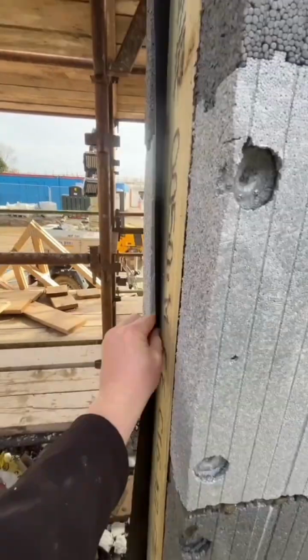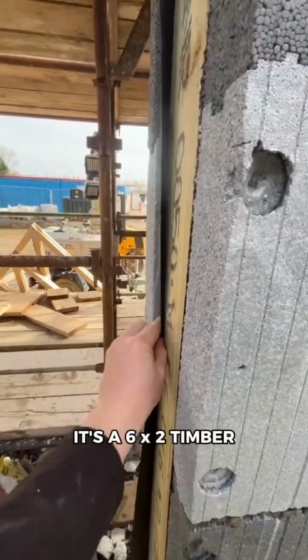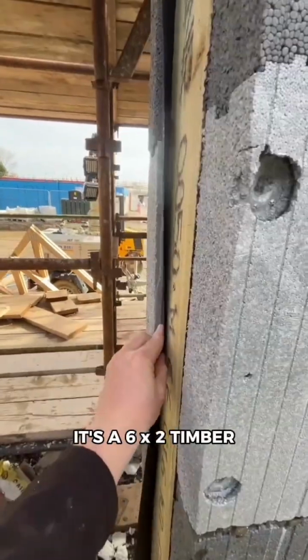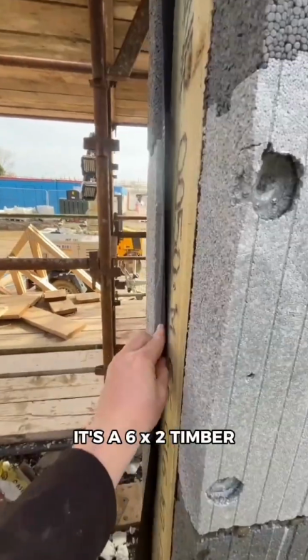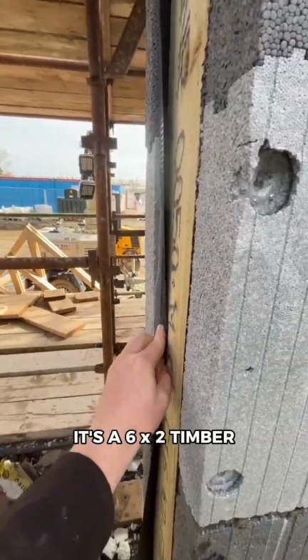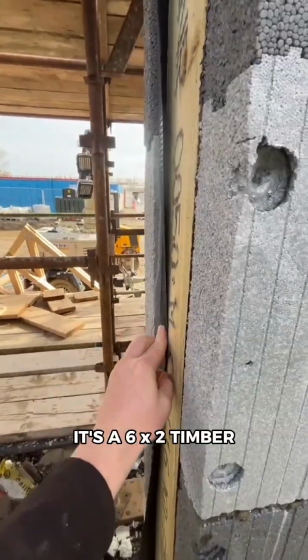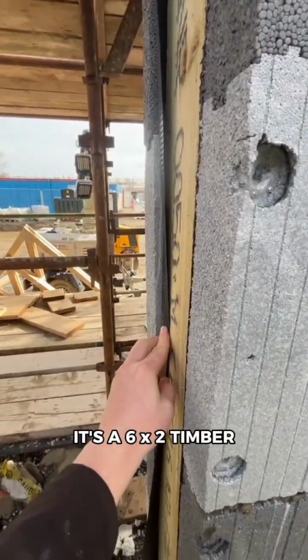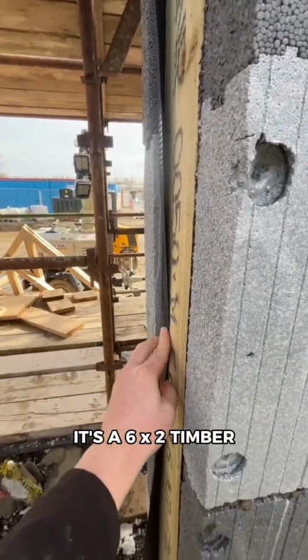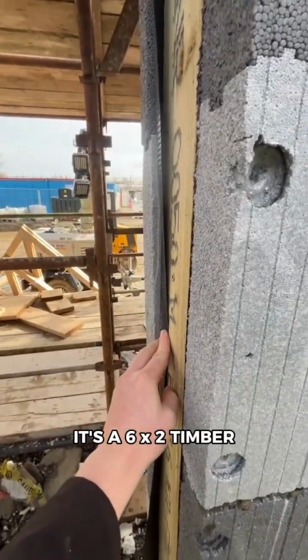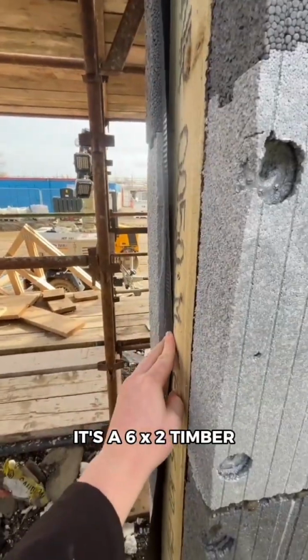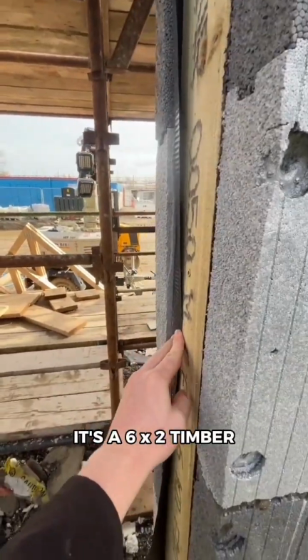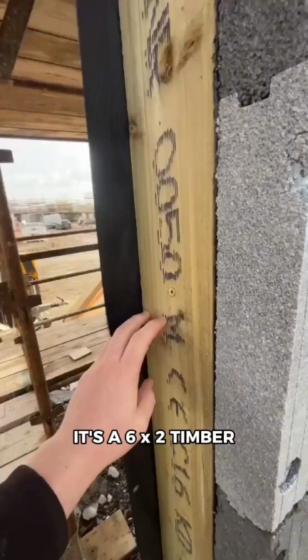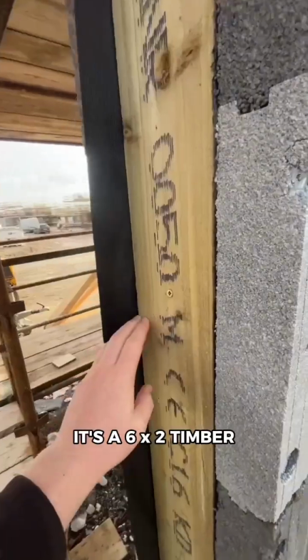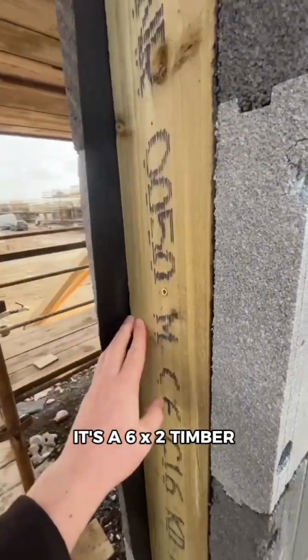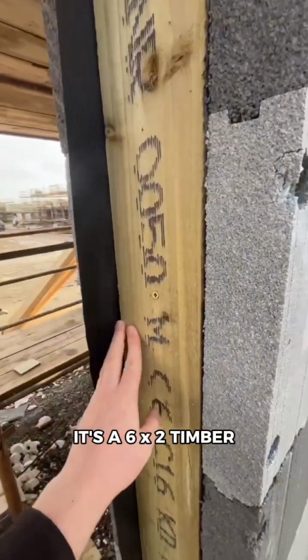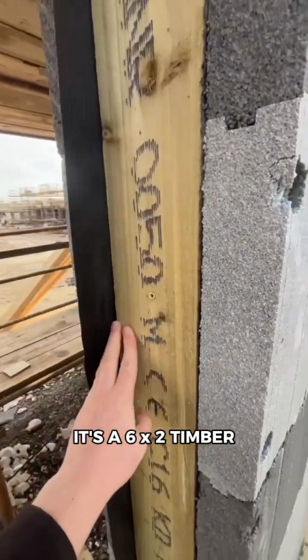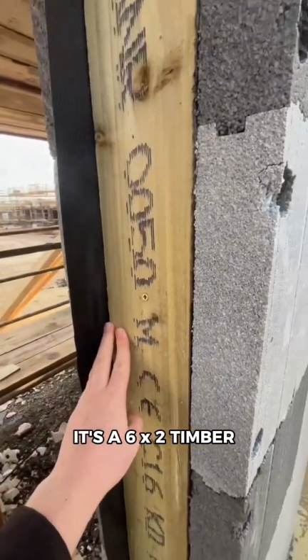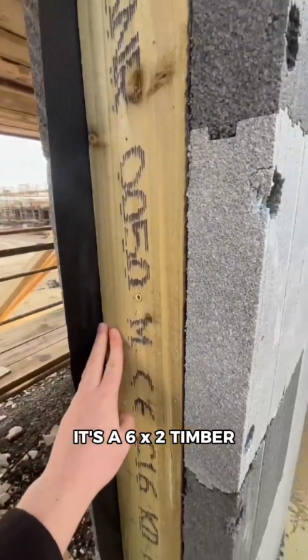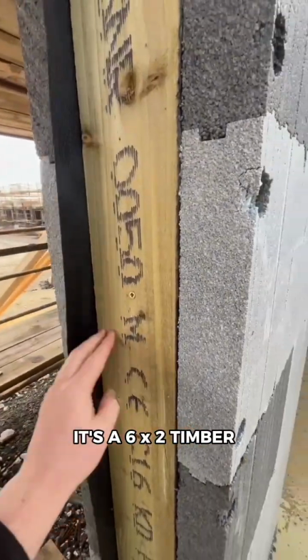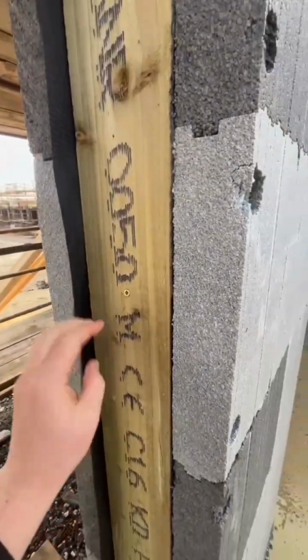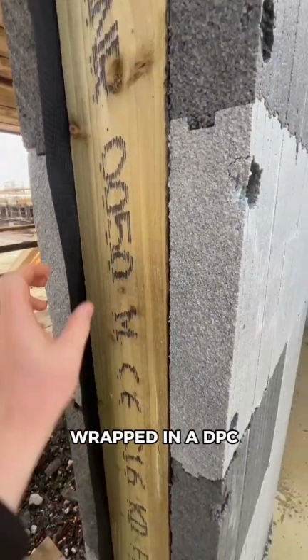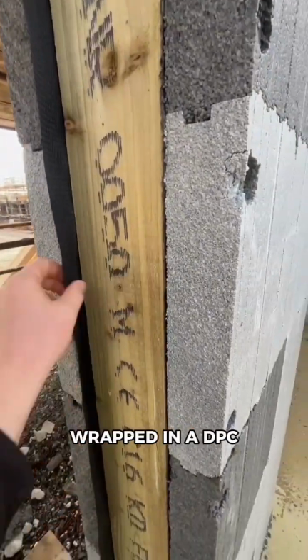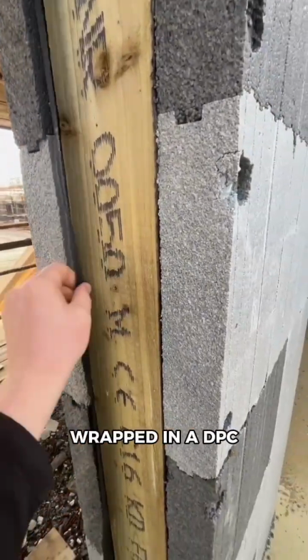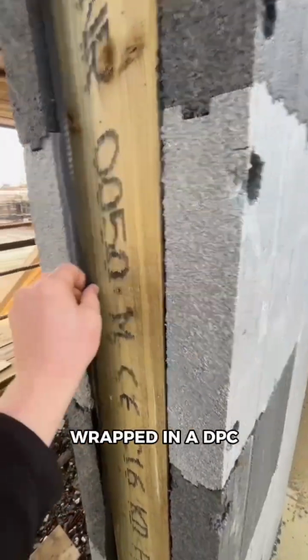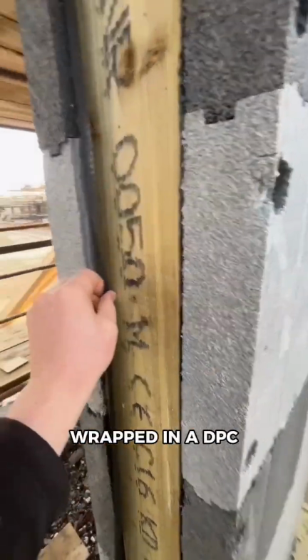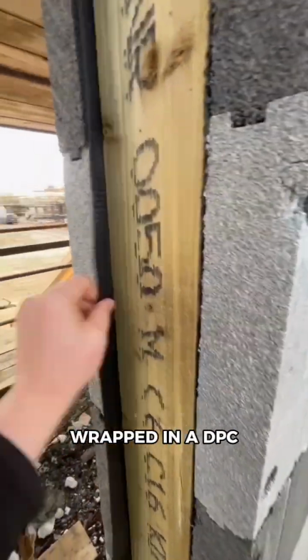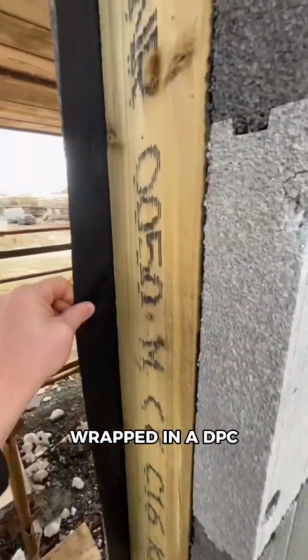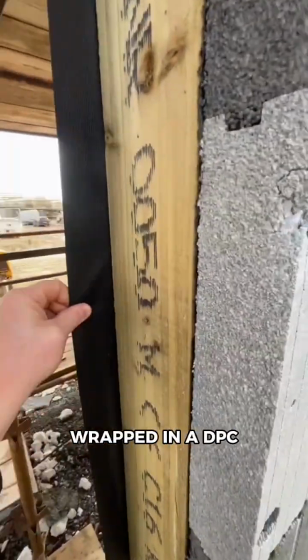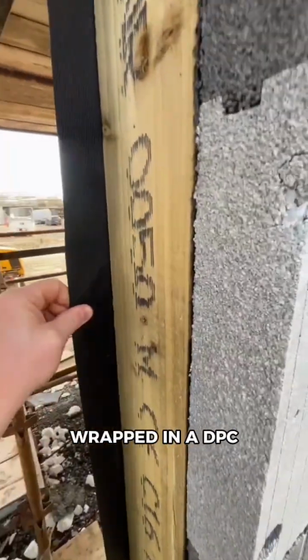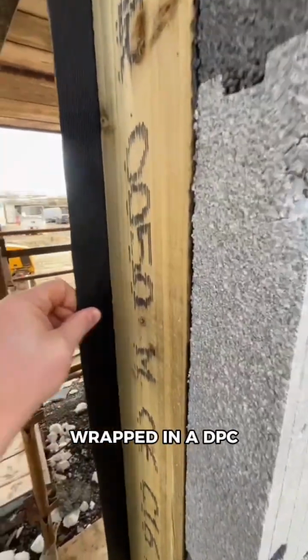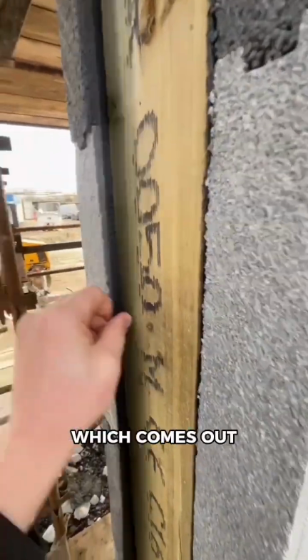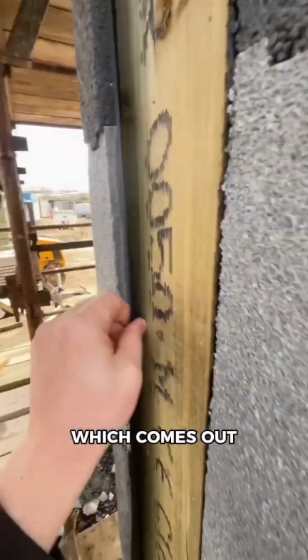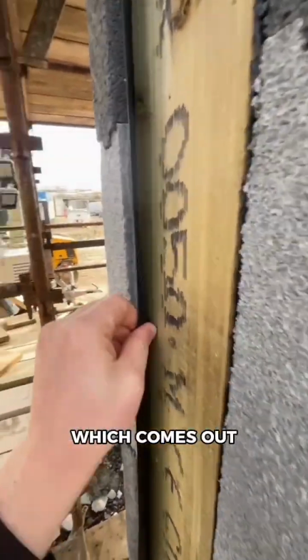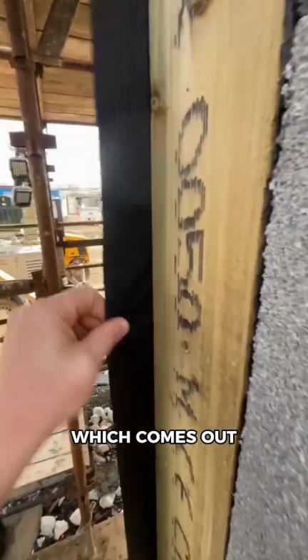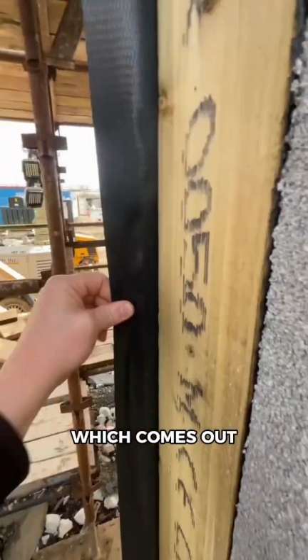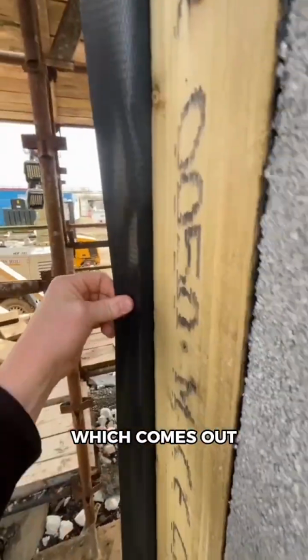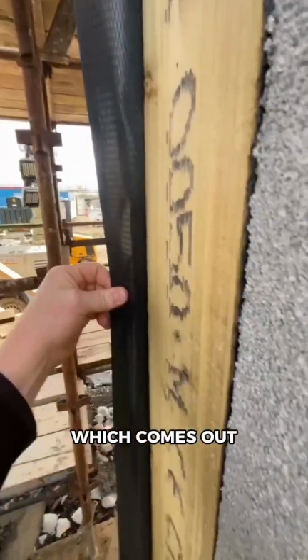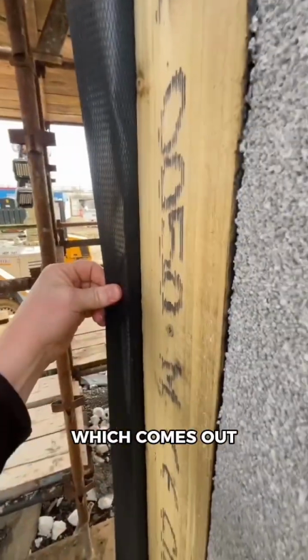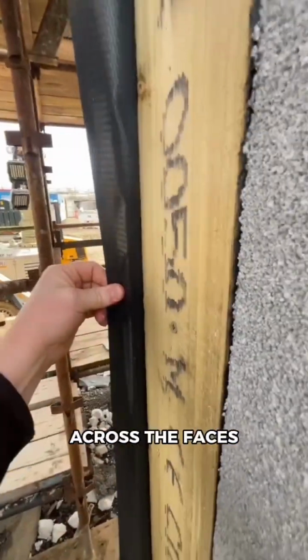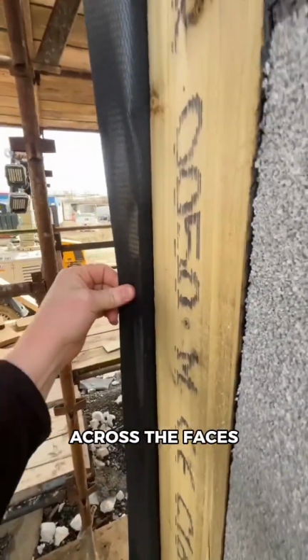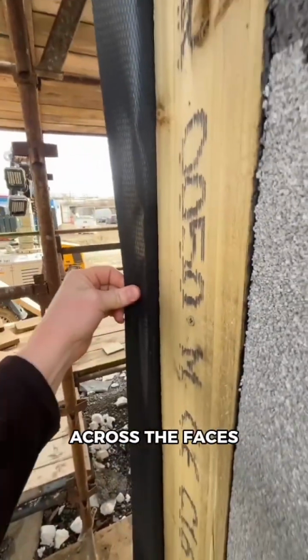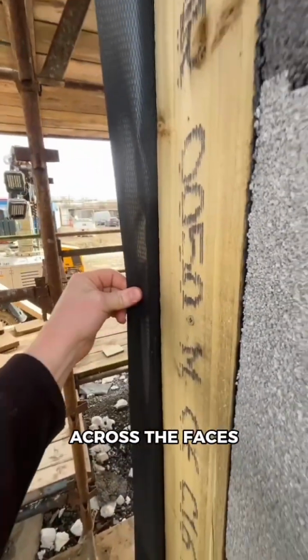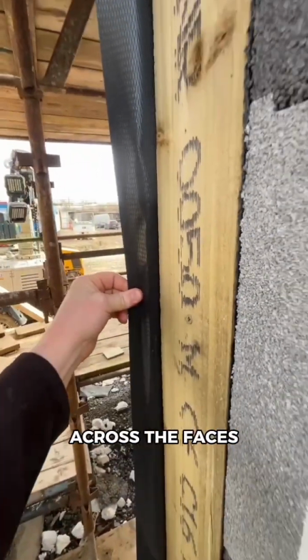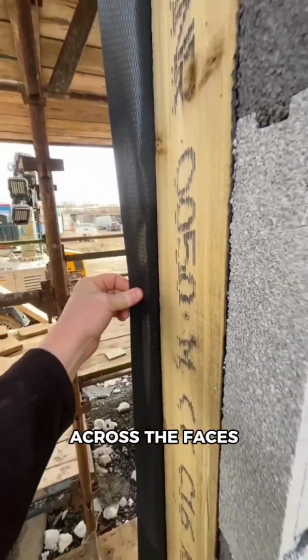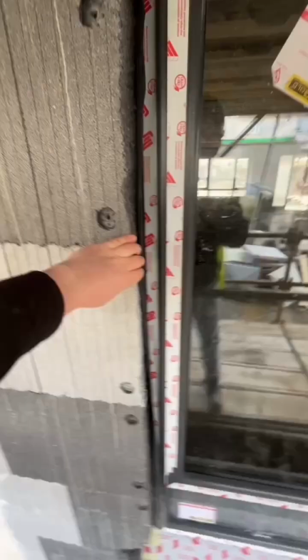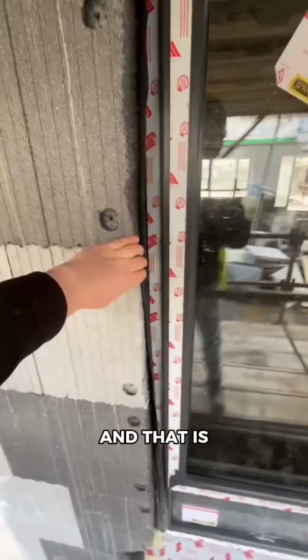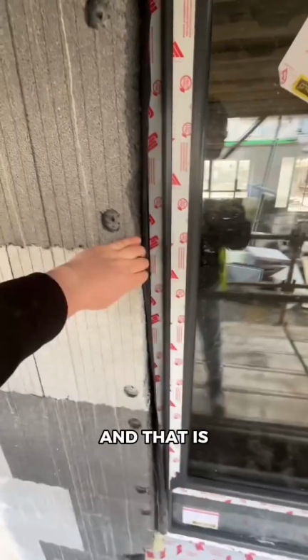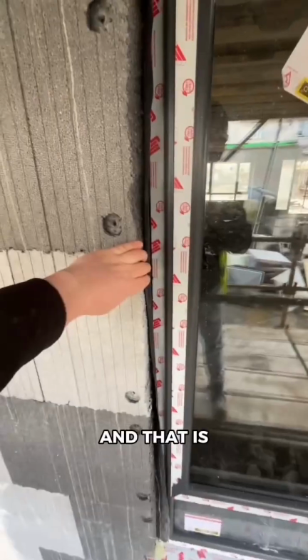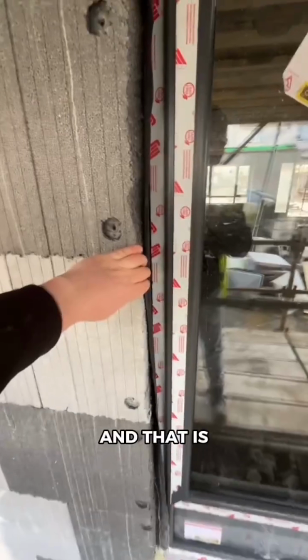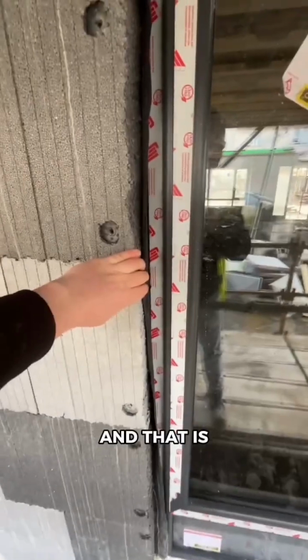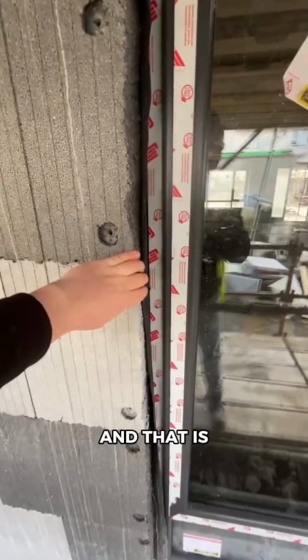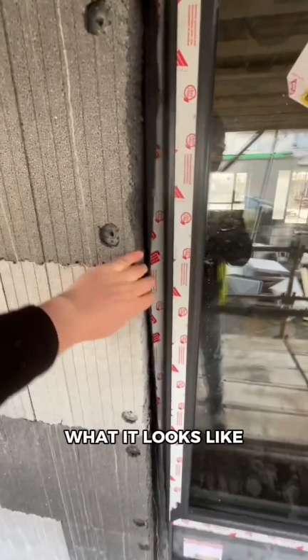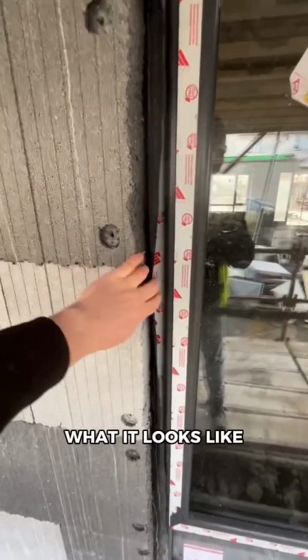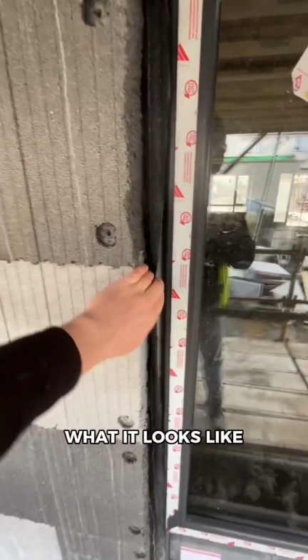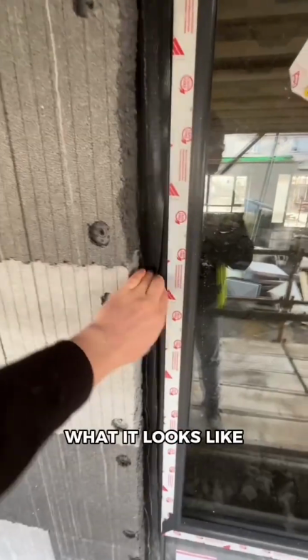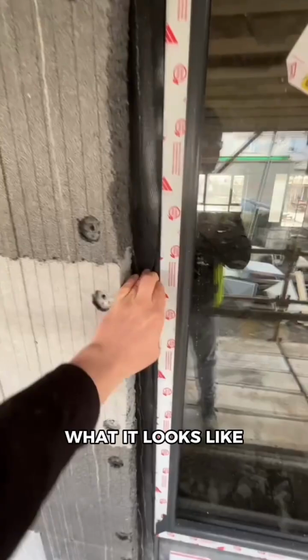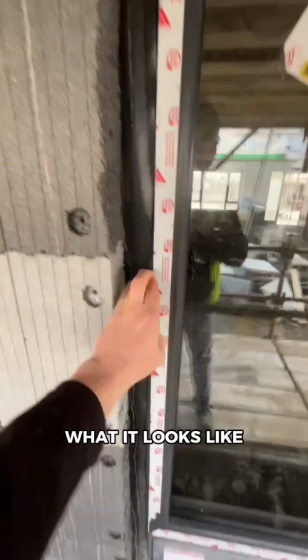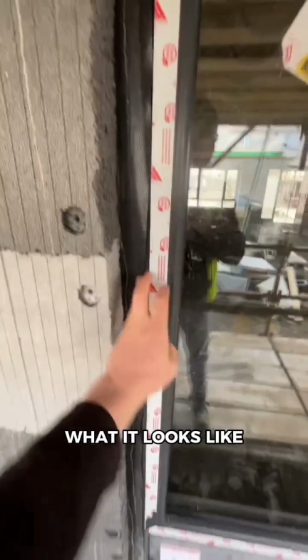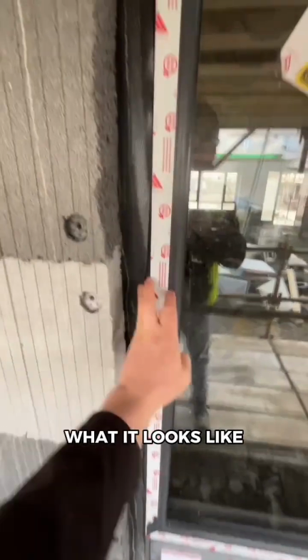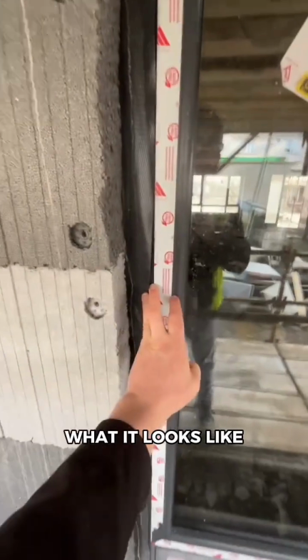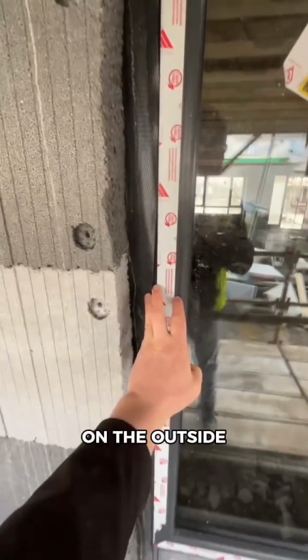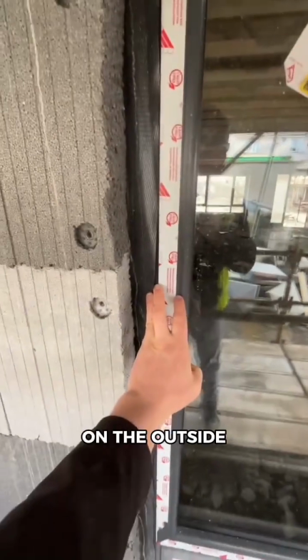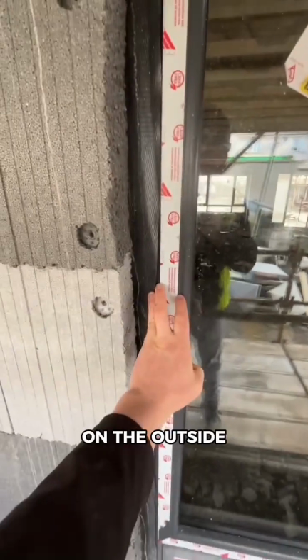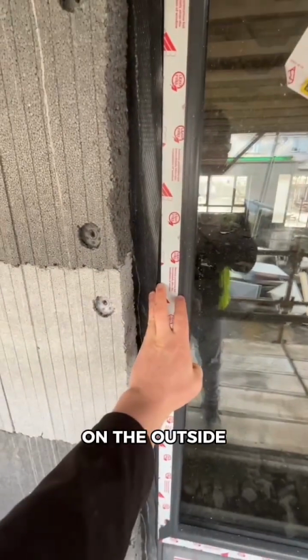It's a 6x2 timber wrapped in a DPC which comes out across the face of it, and that is what it looks like on the outside.